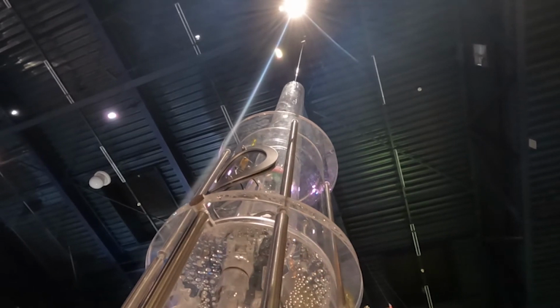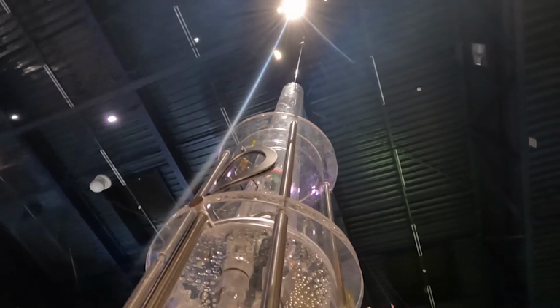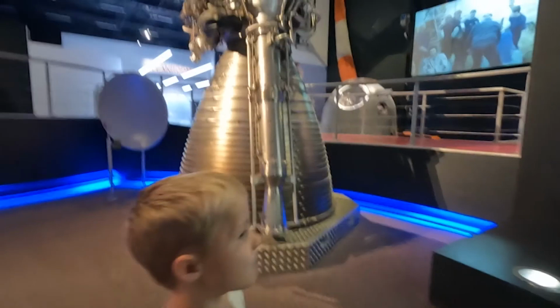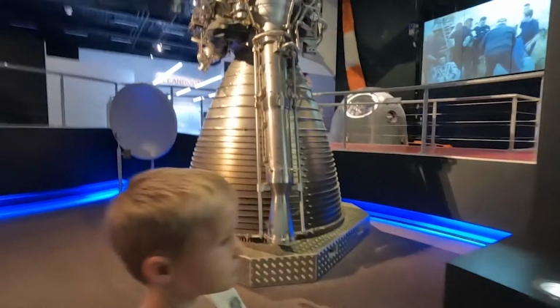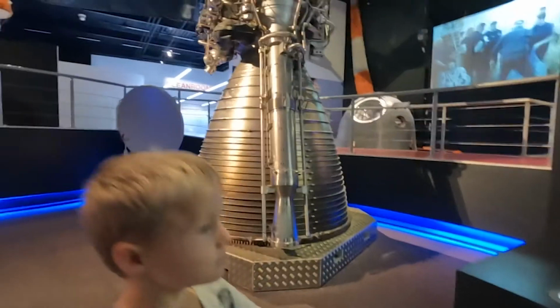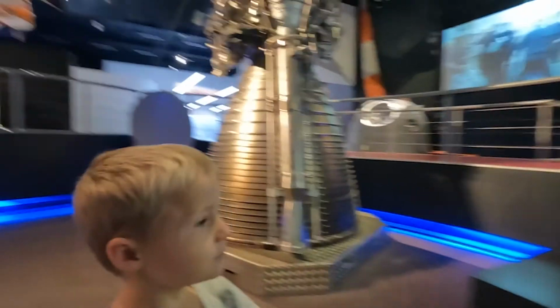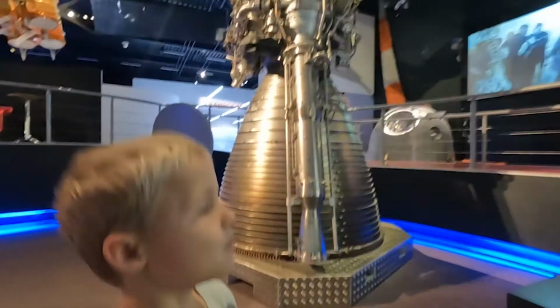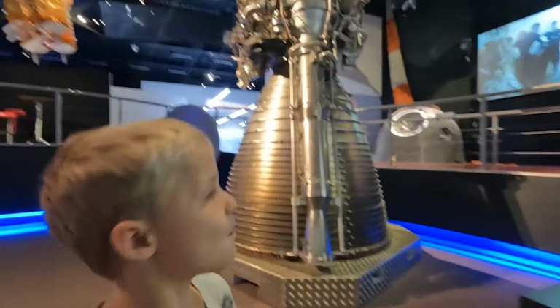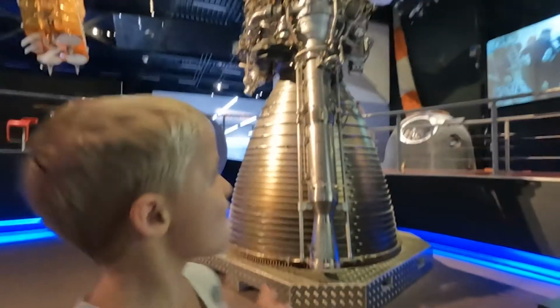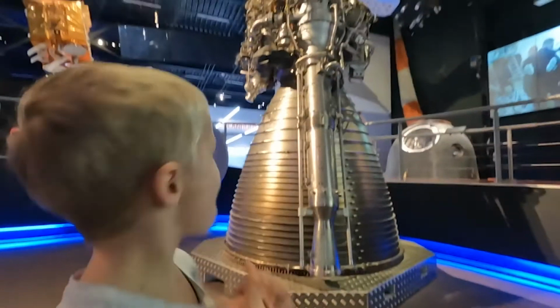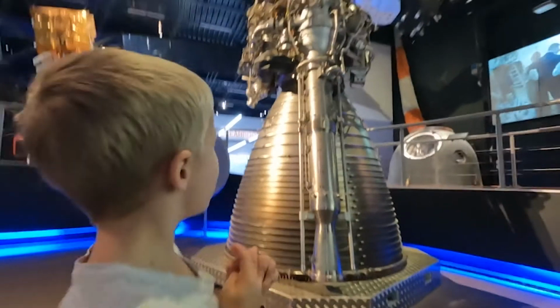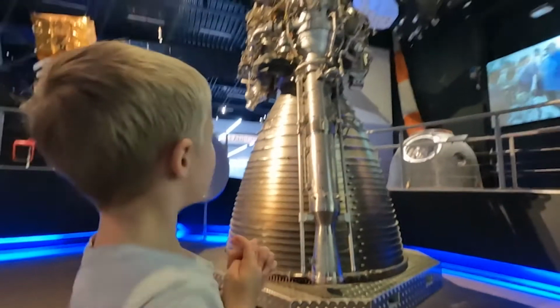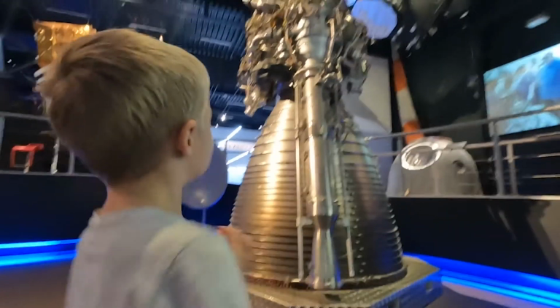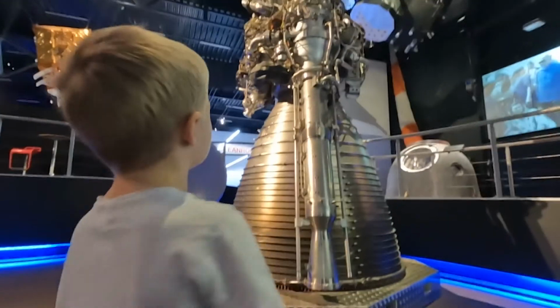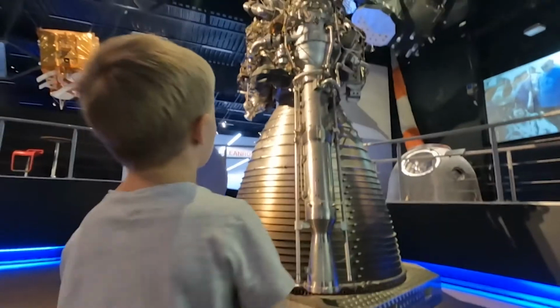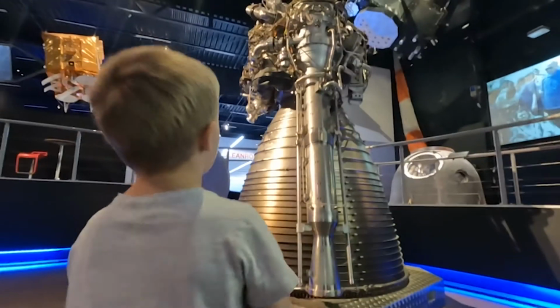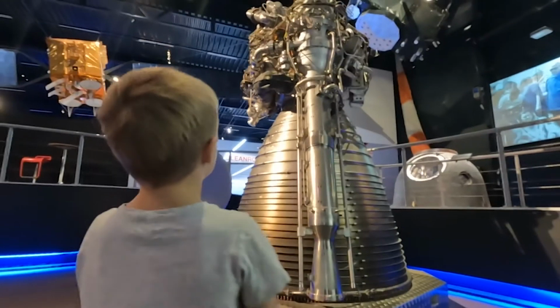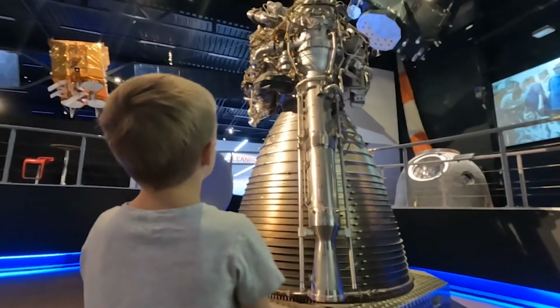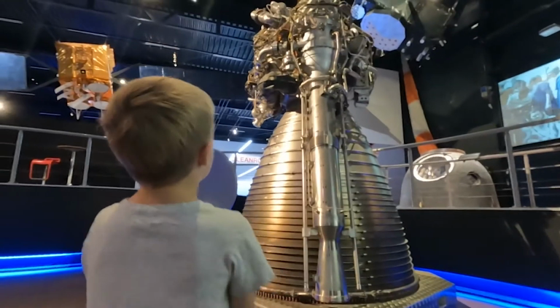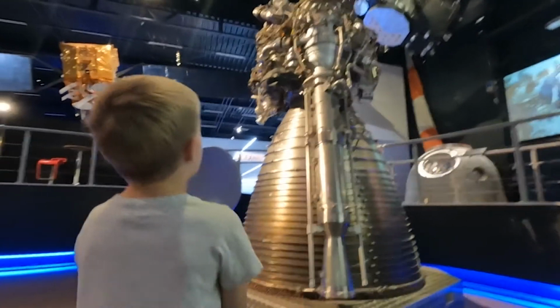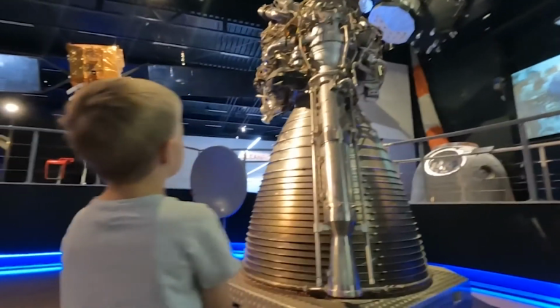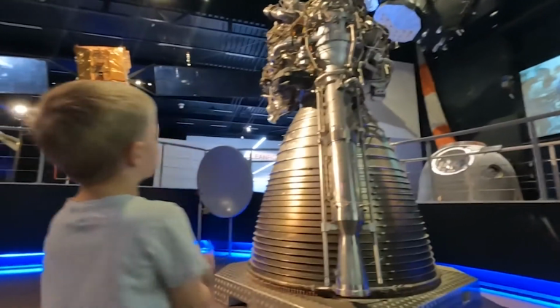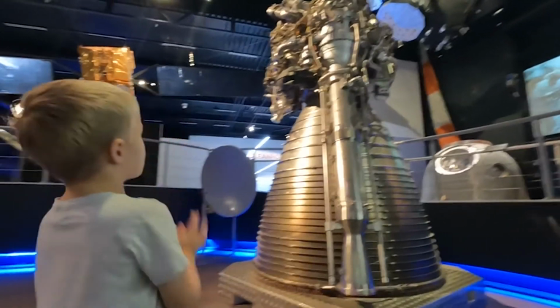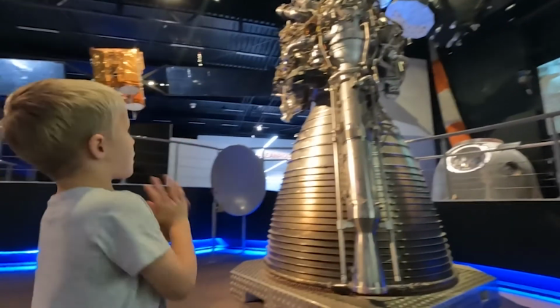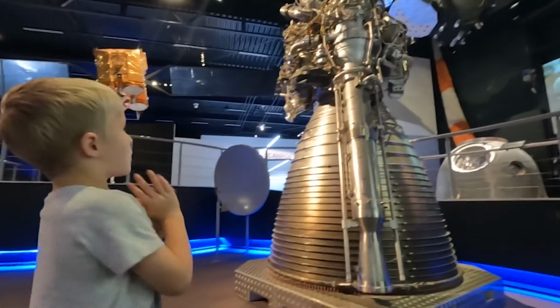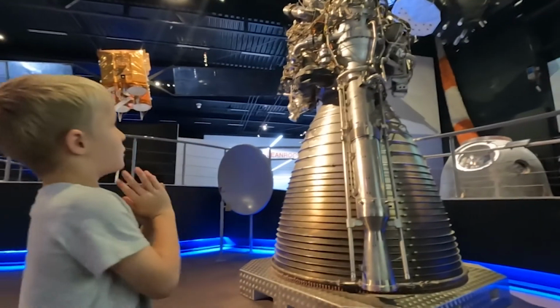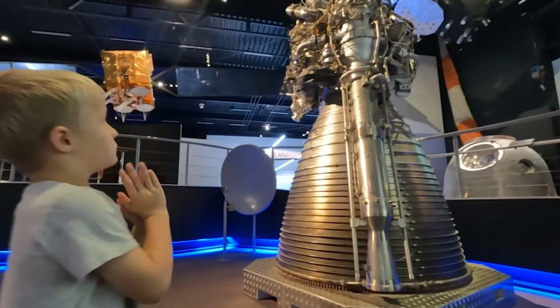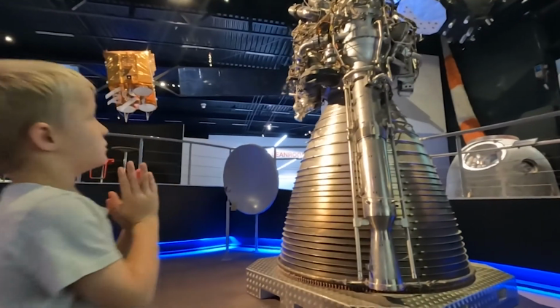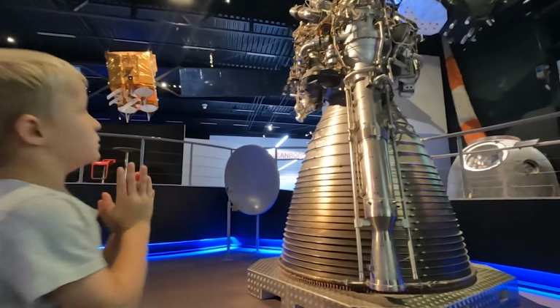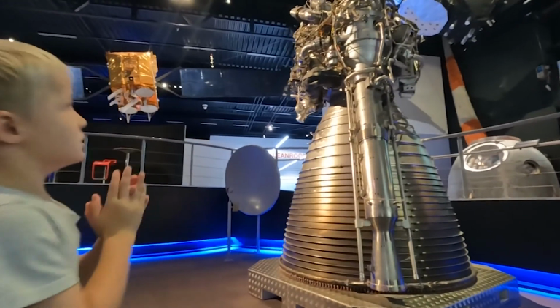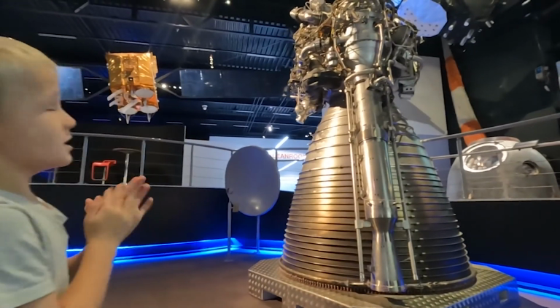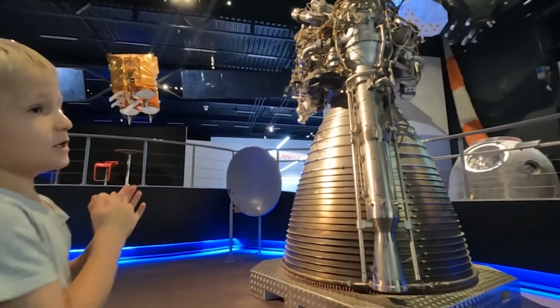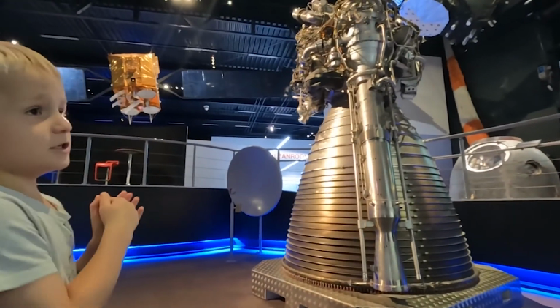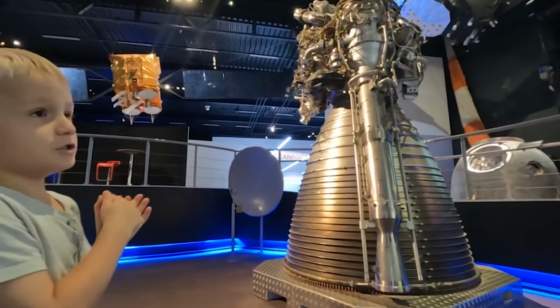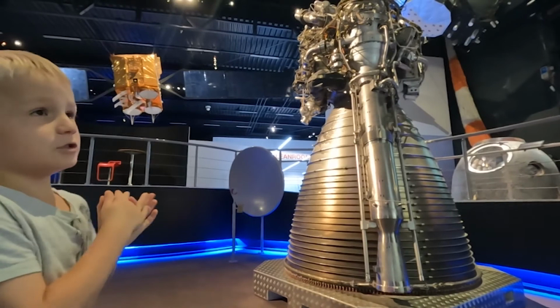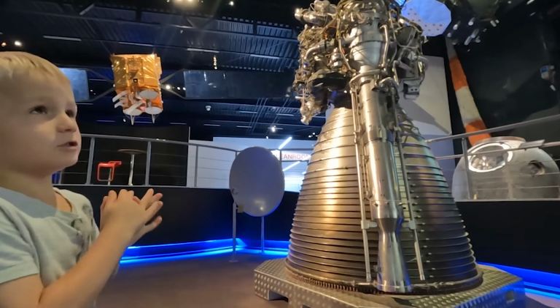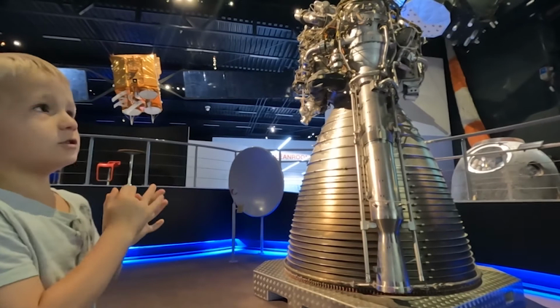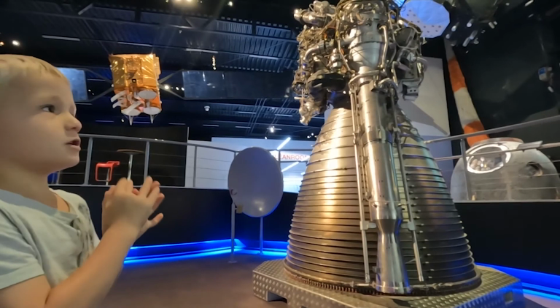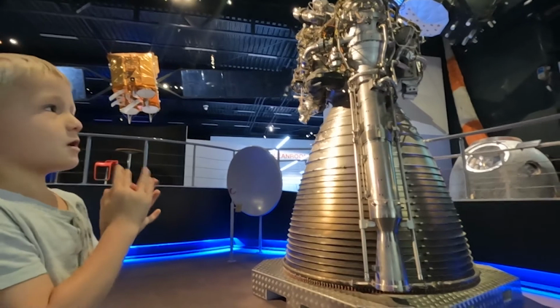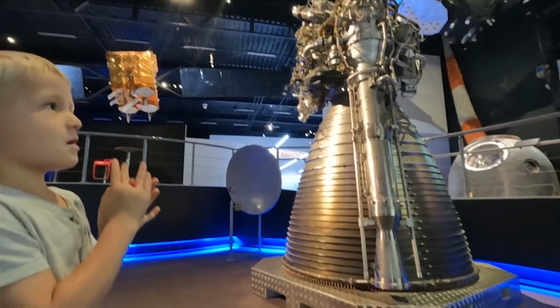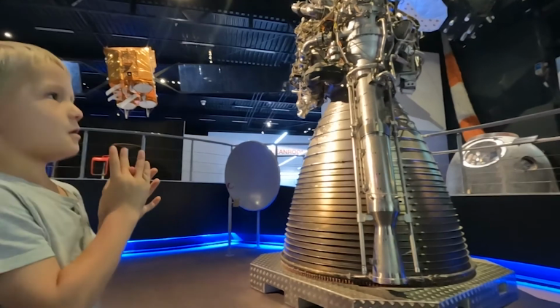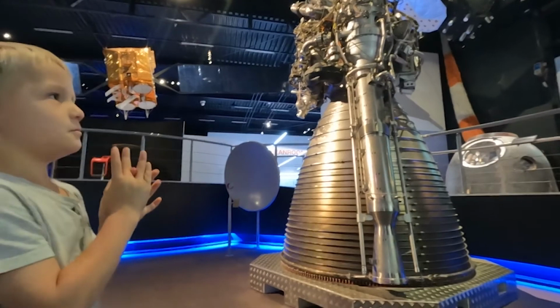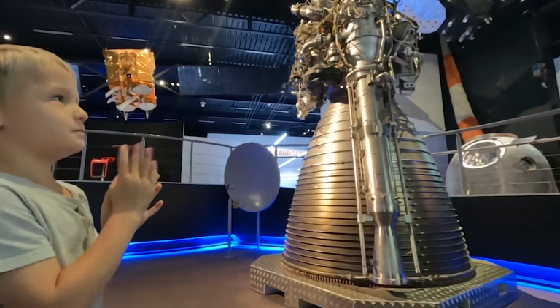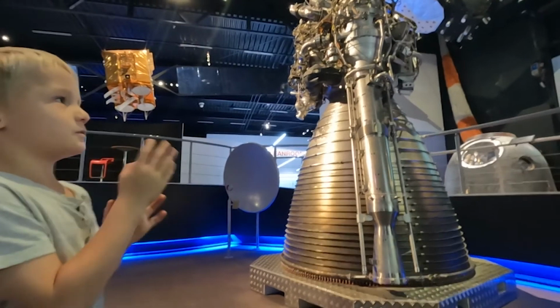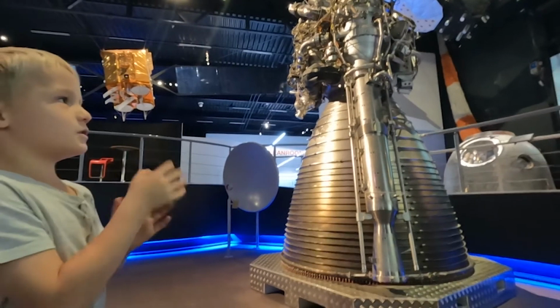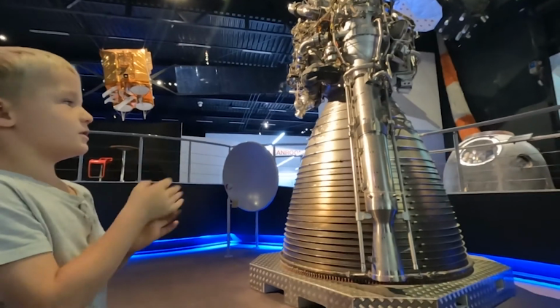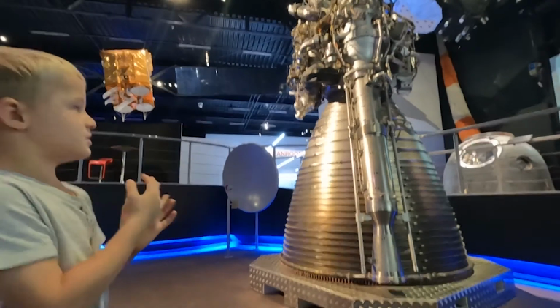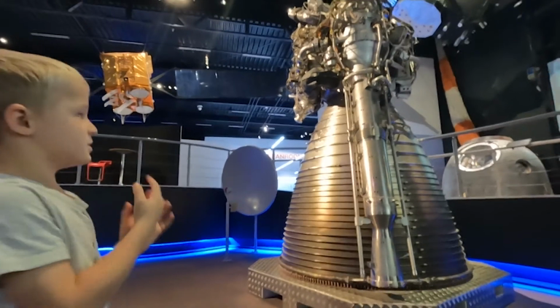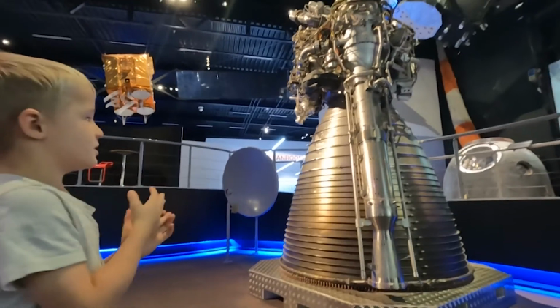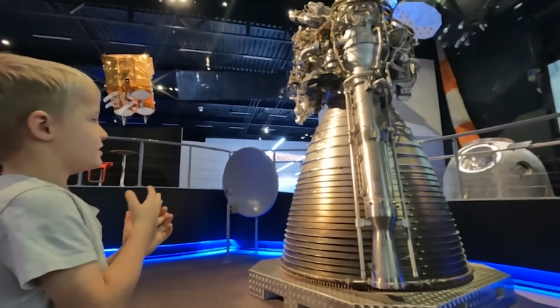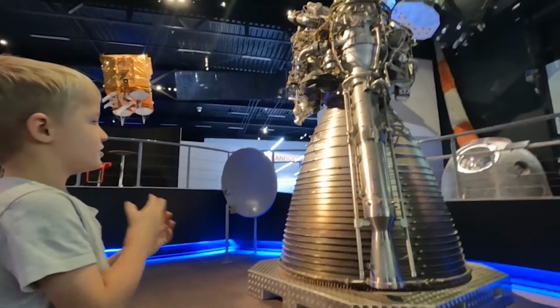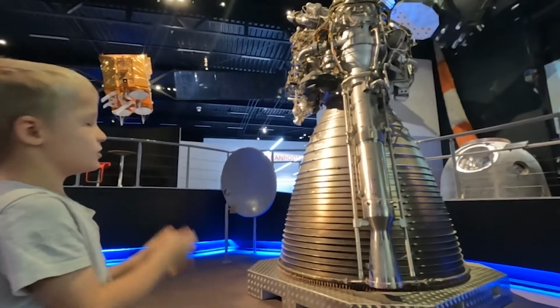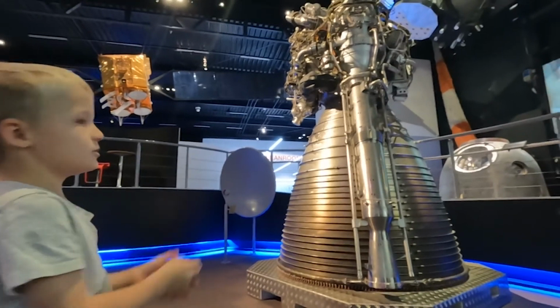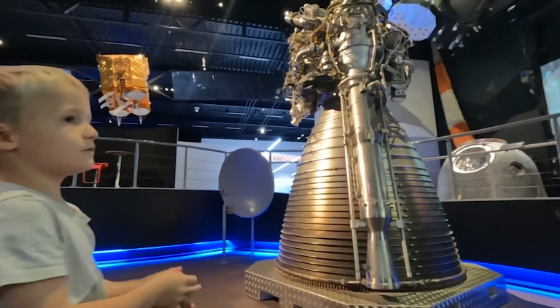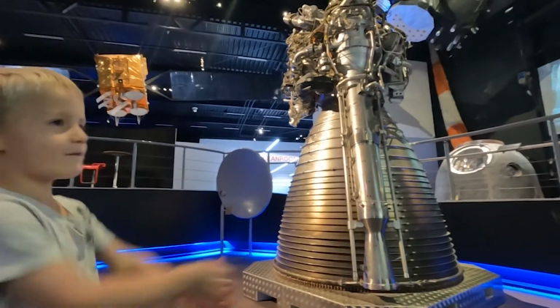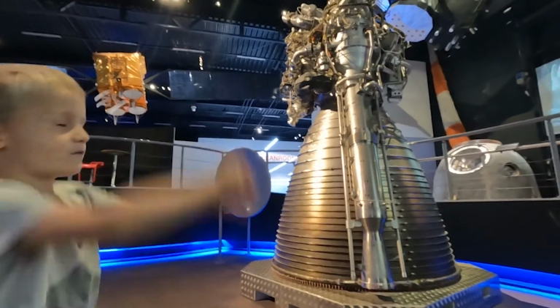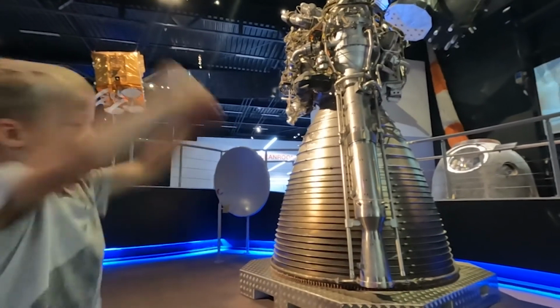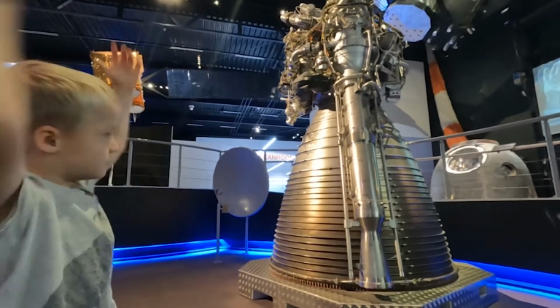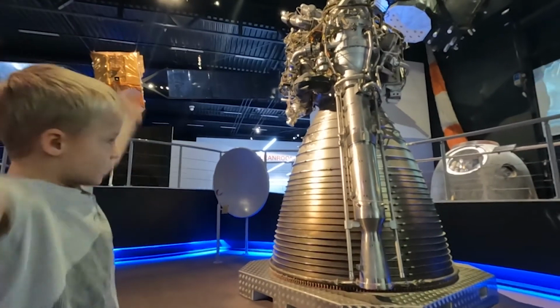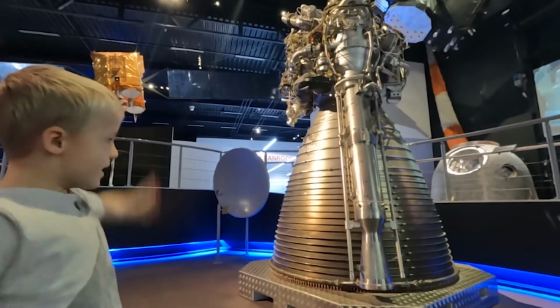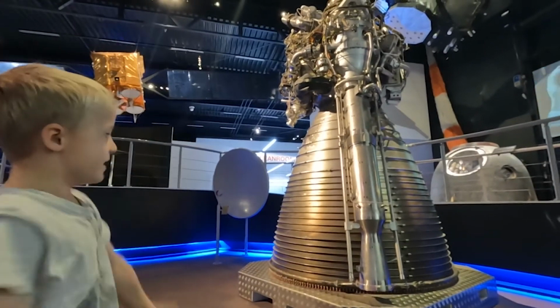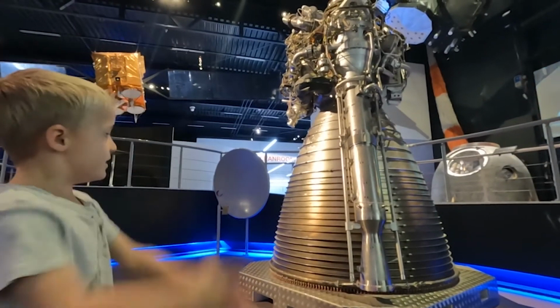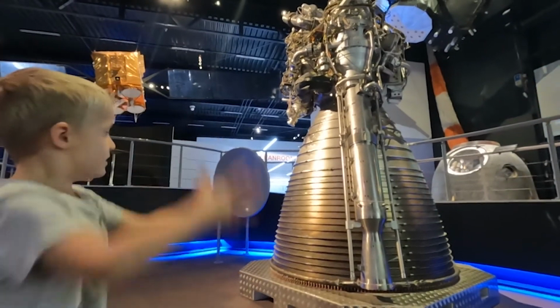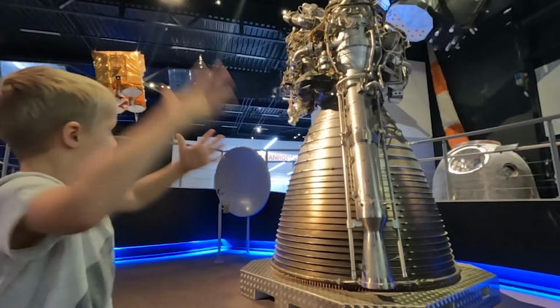What's this one? What does it look like? It's an engine from a...